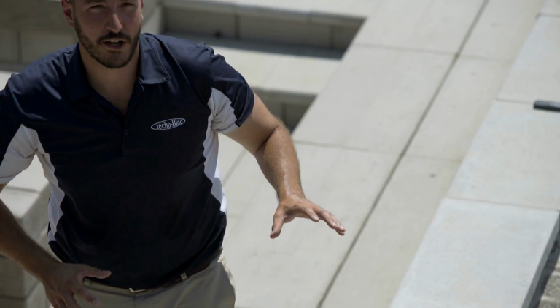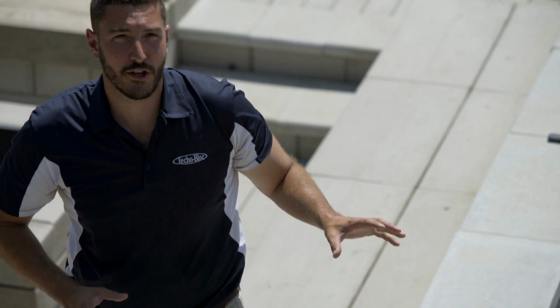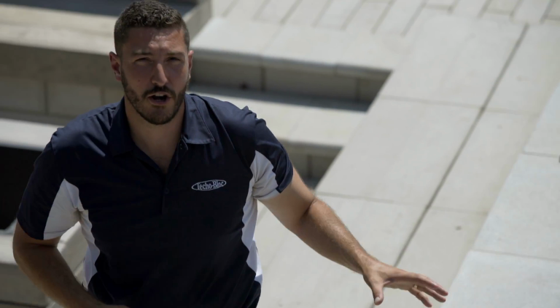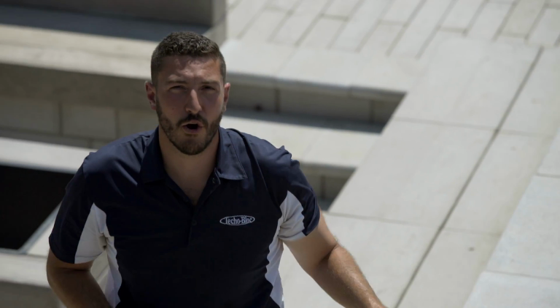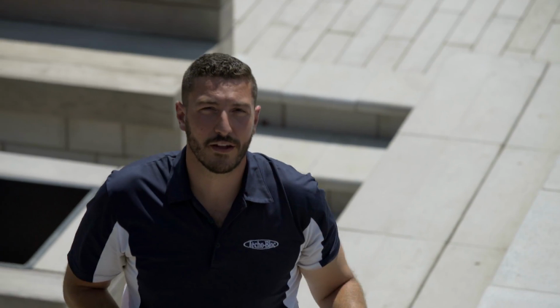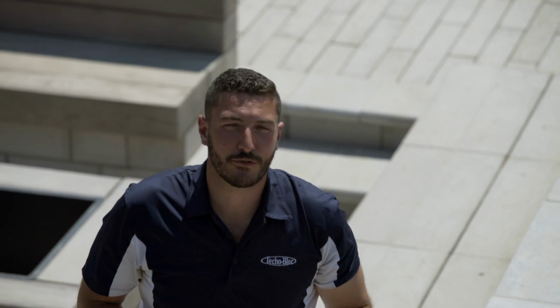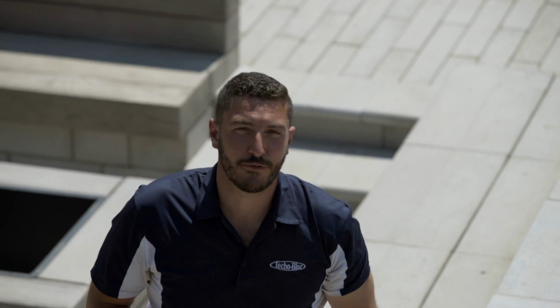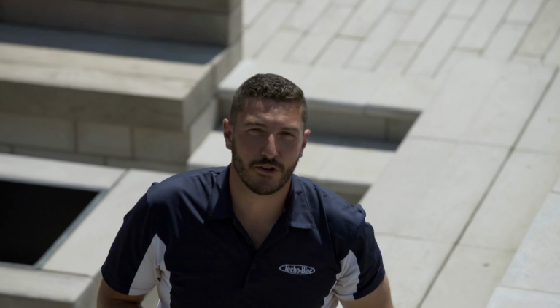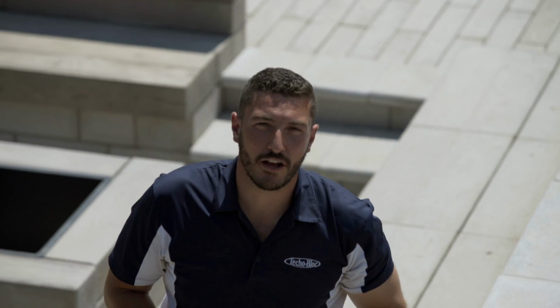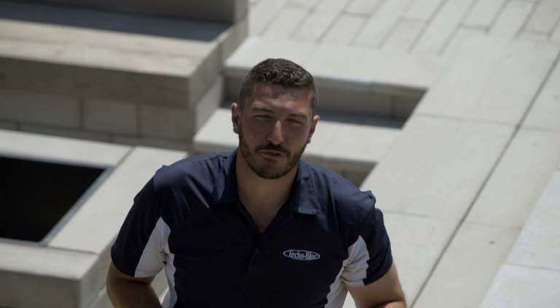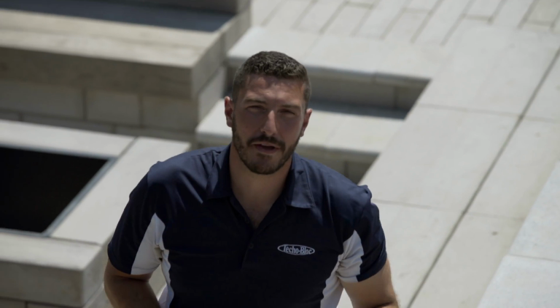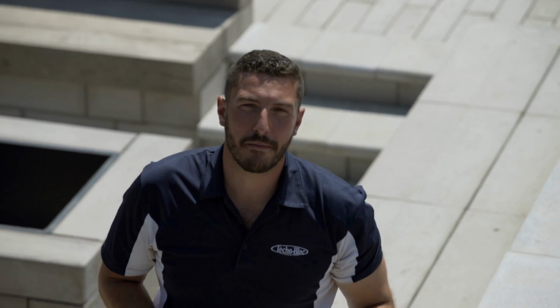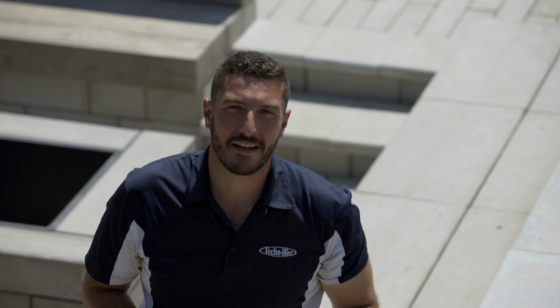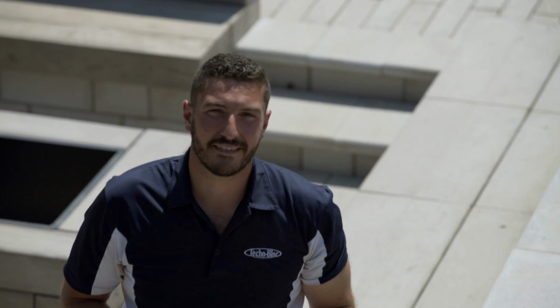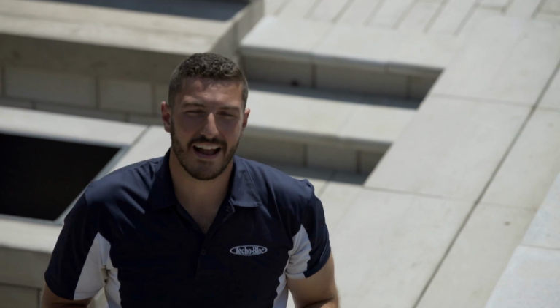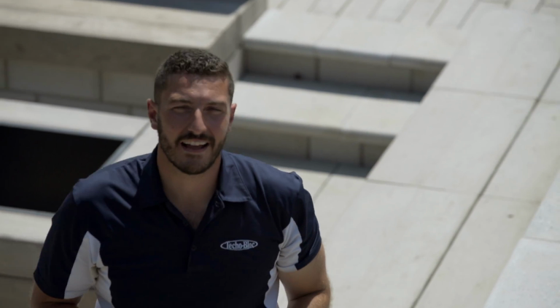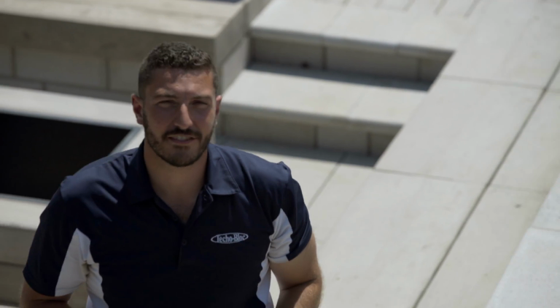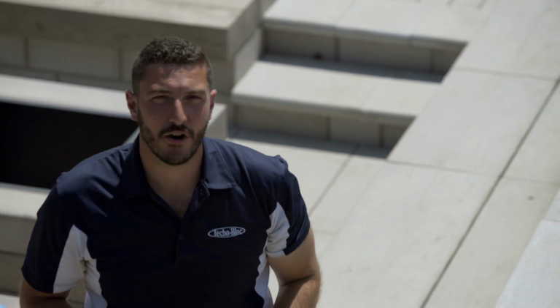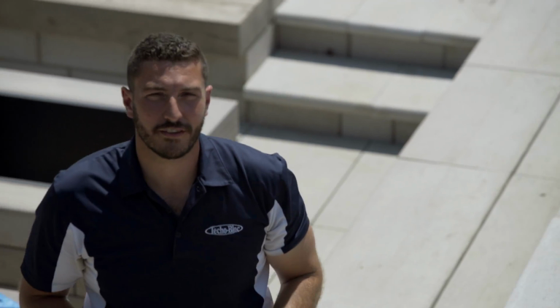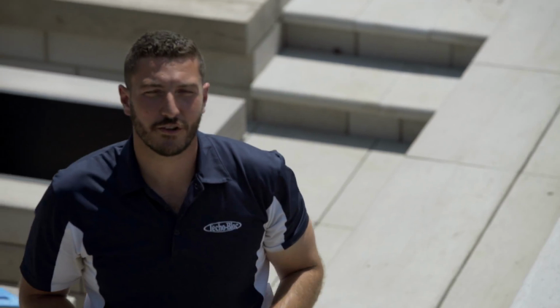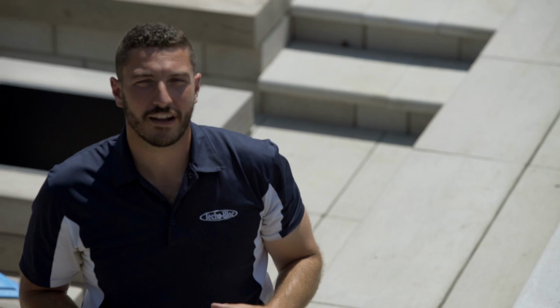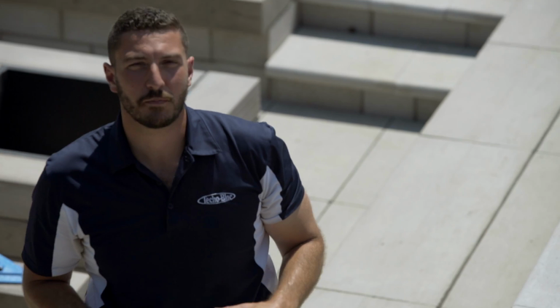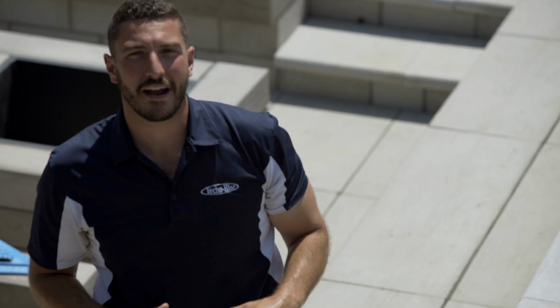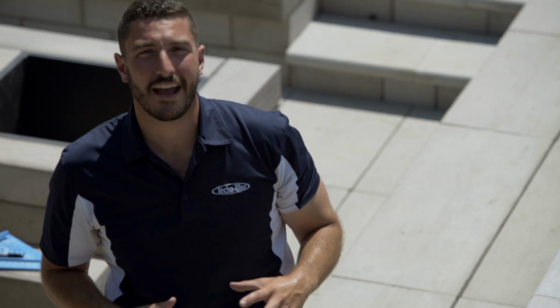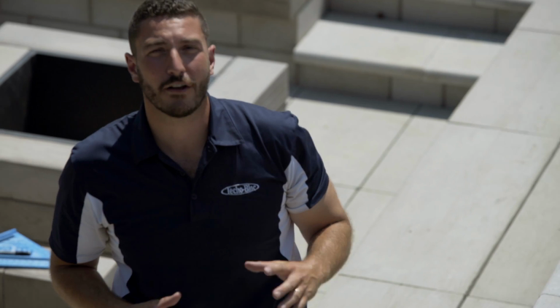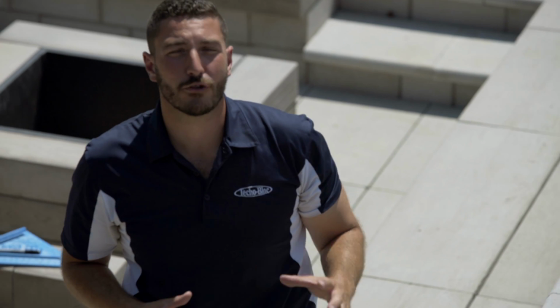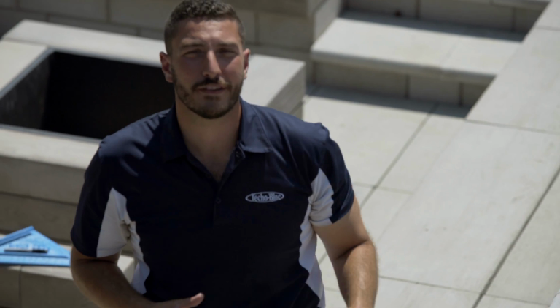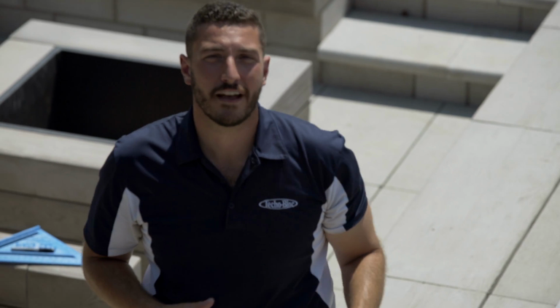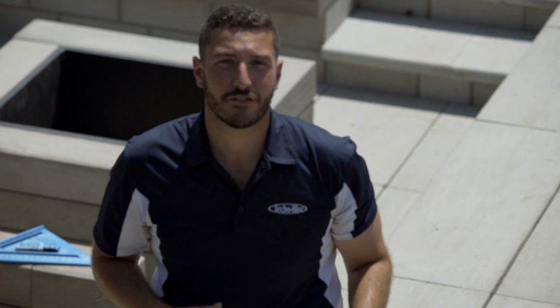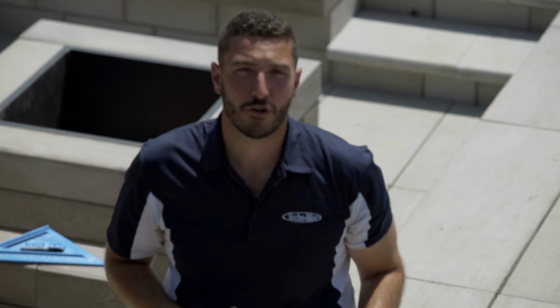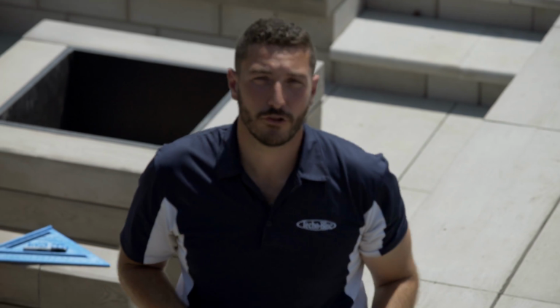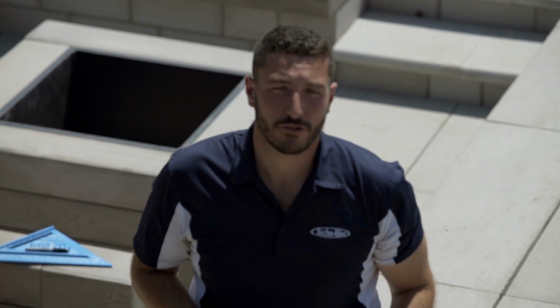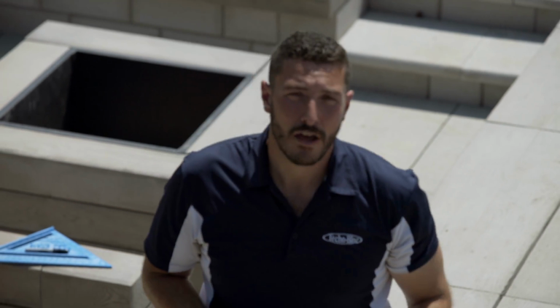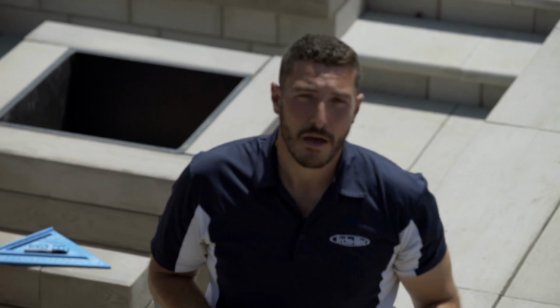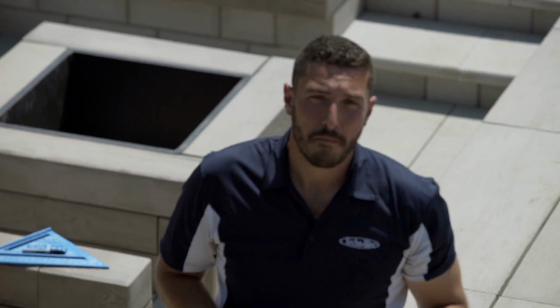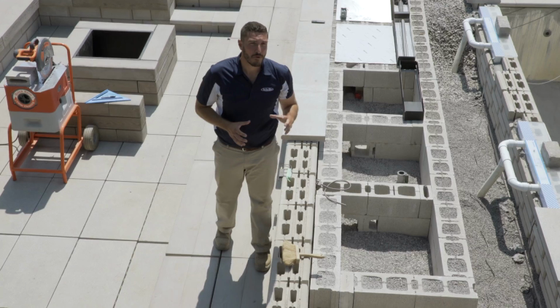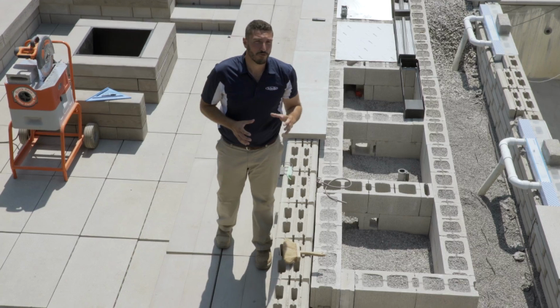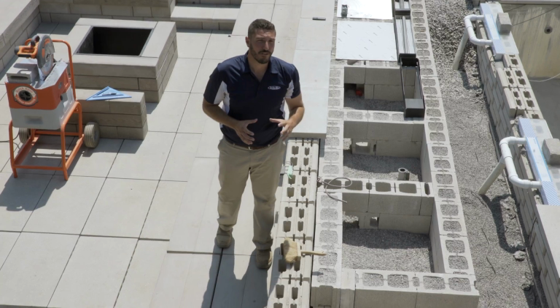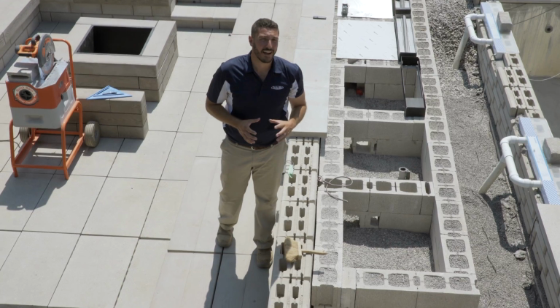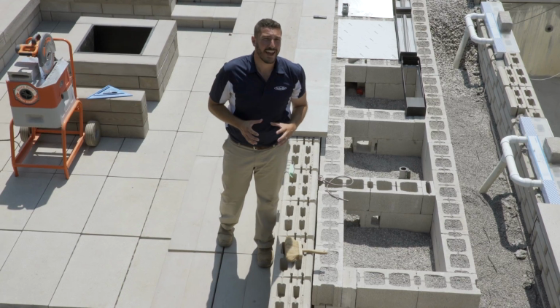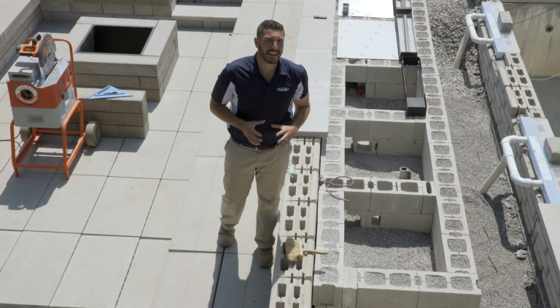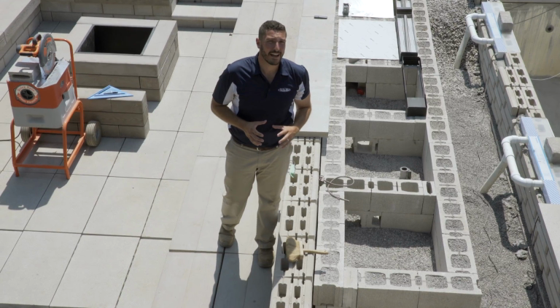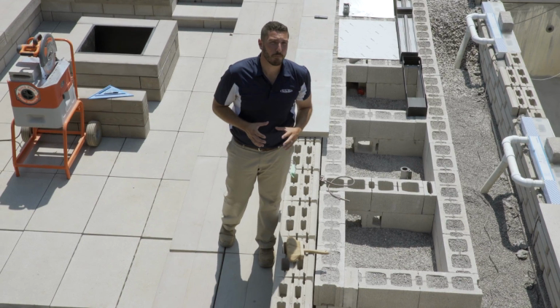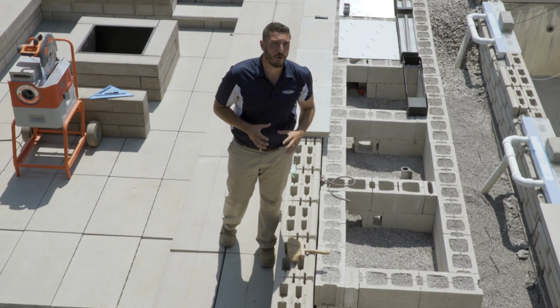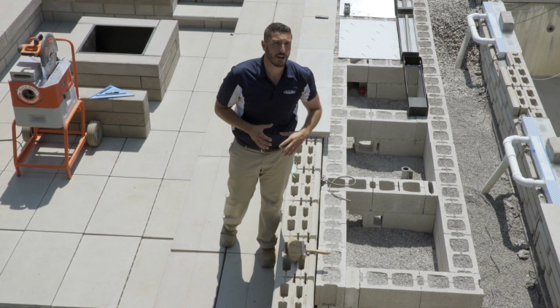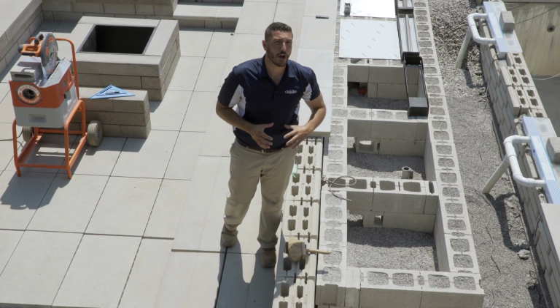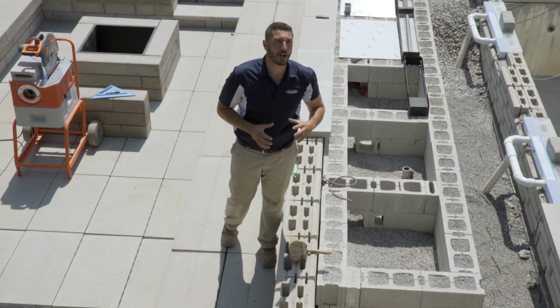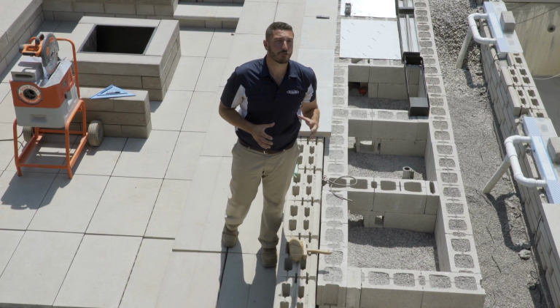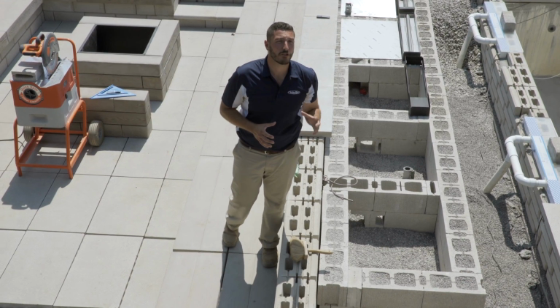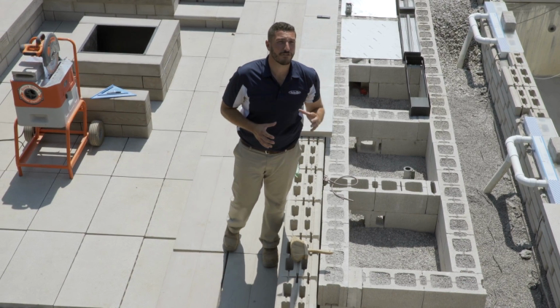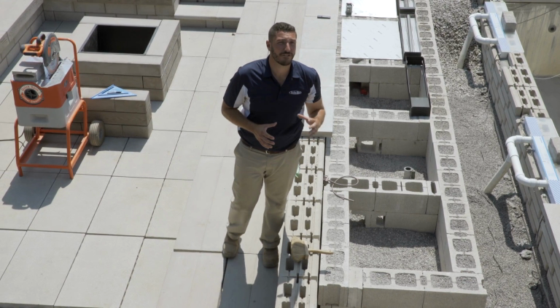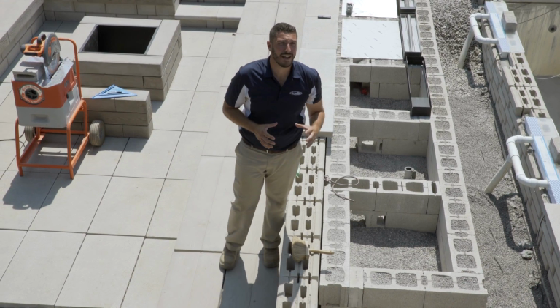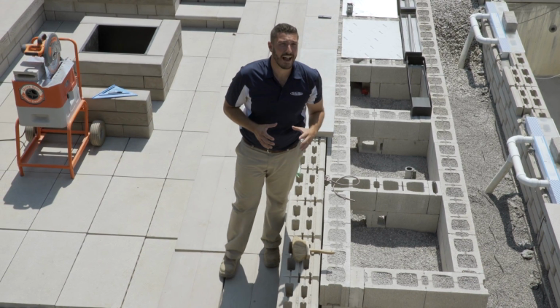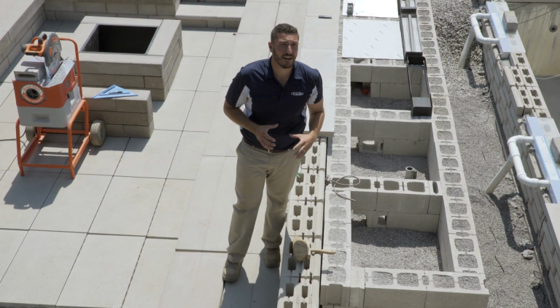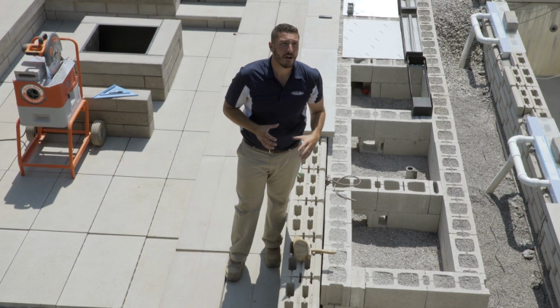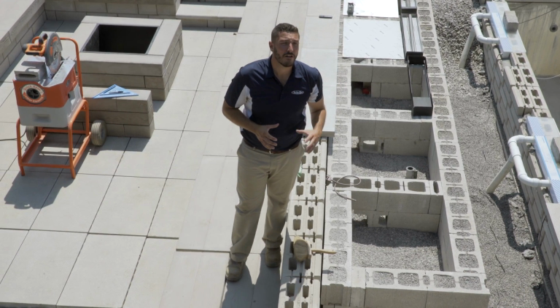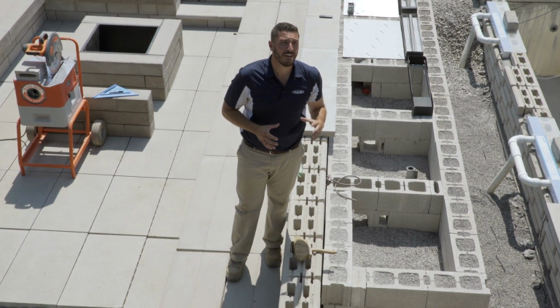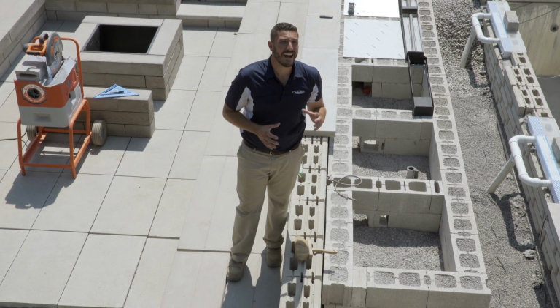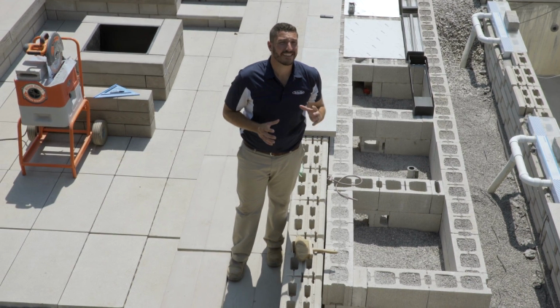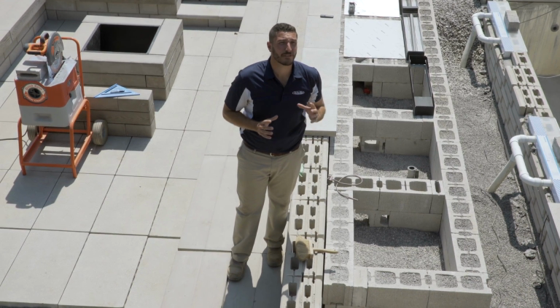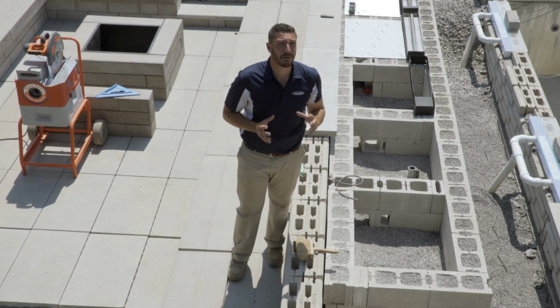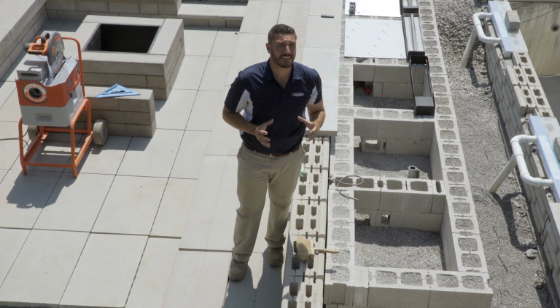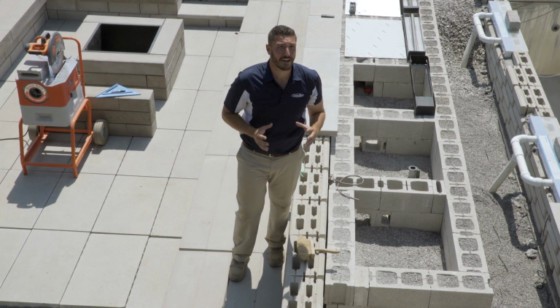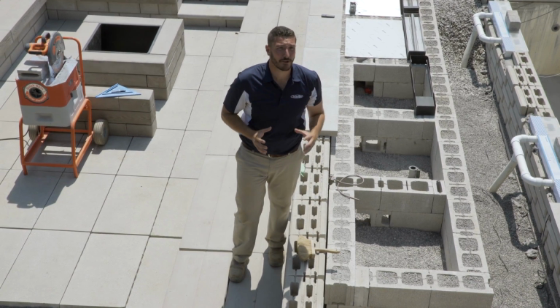Mettre de l'eau et du feu dans une même installation est une expérience audacieuse. Vous verrez à quel point le résultat final va être spectaculaire.